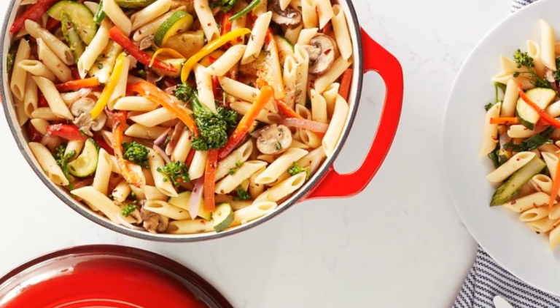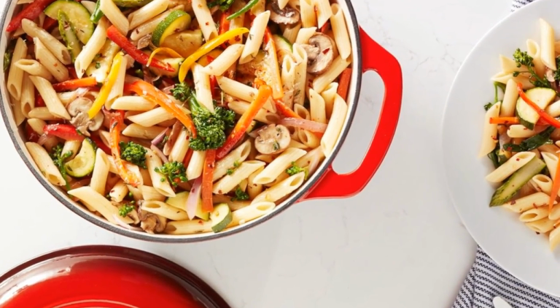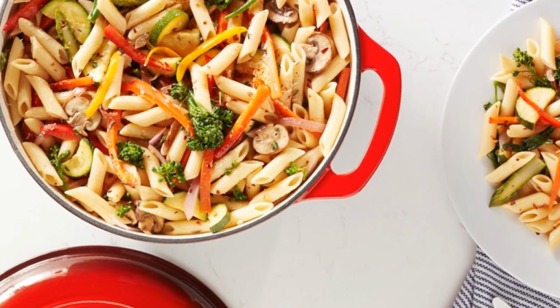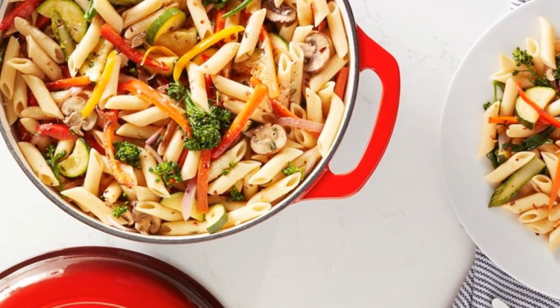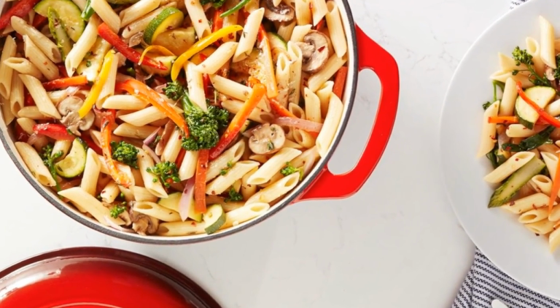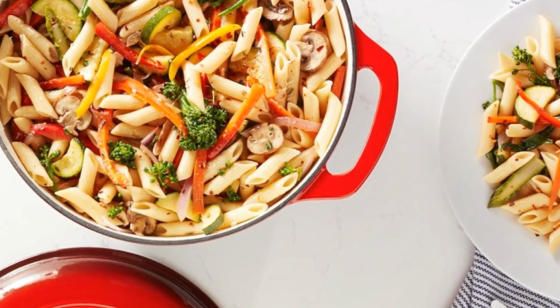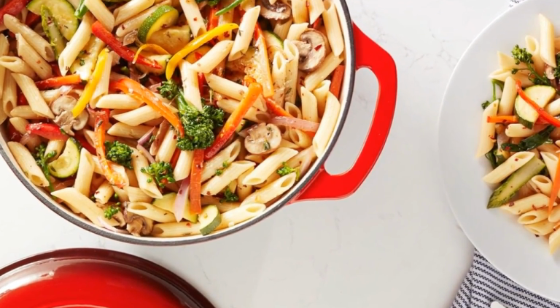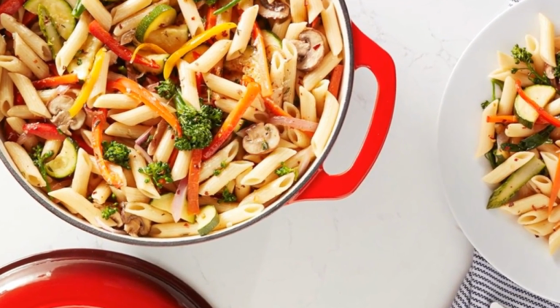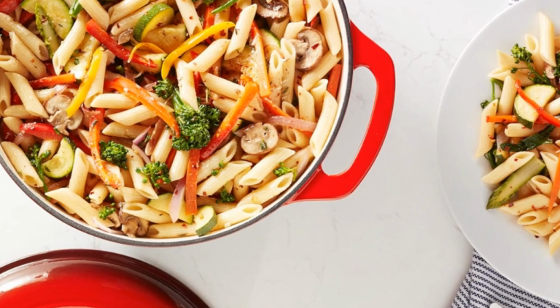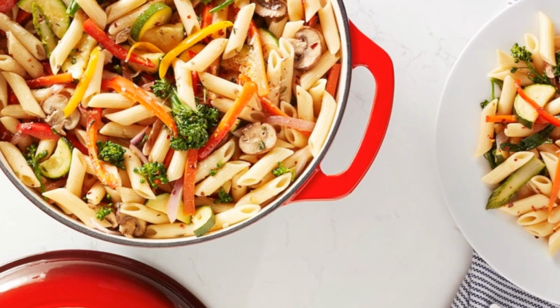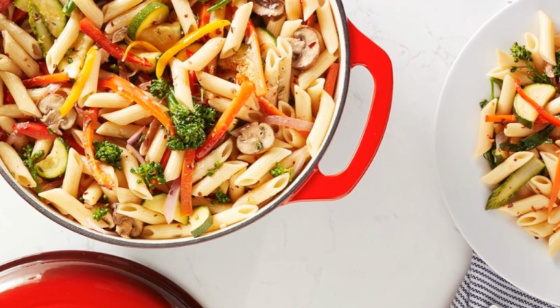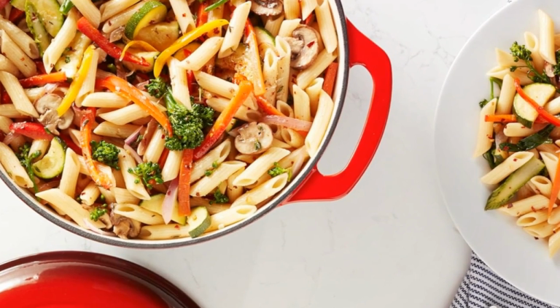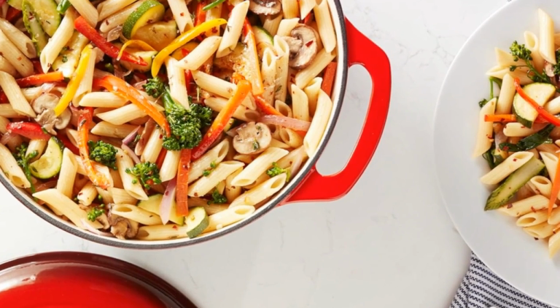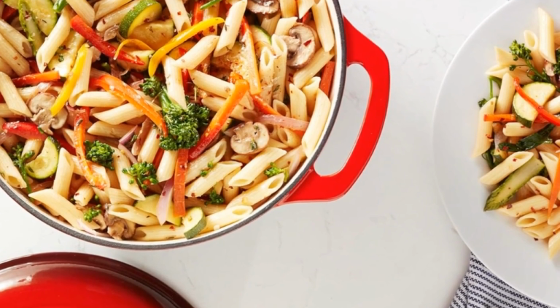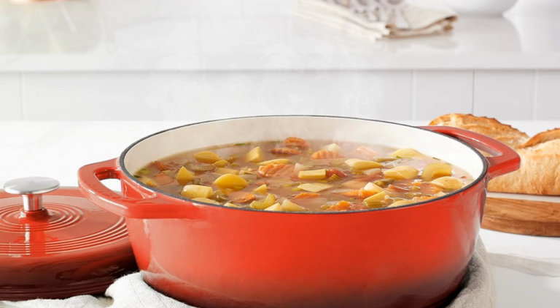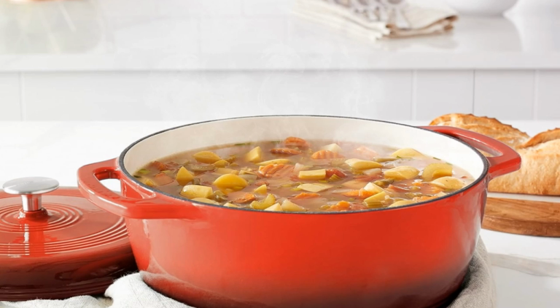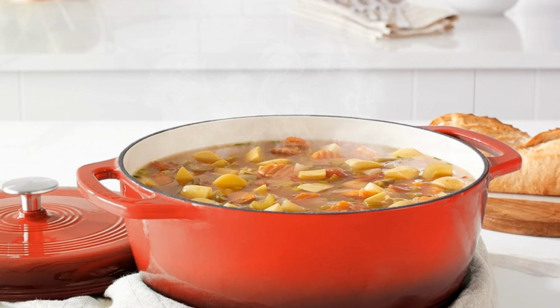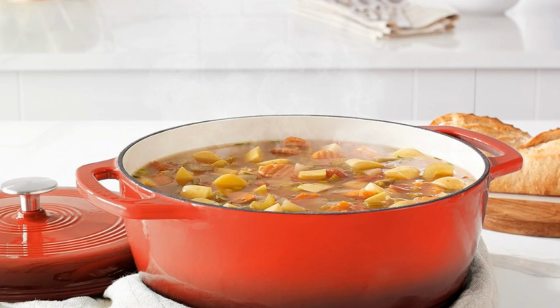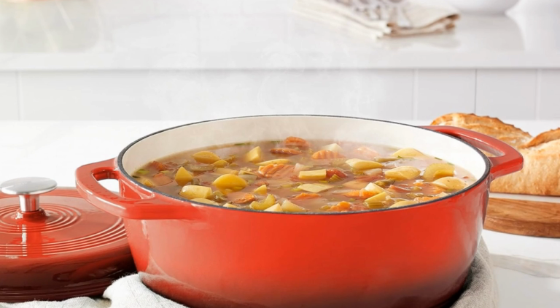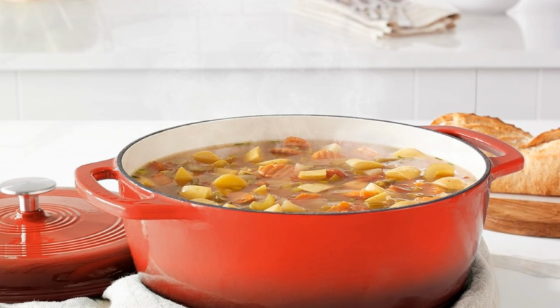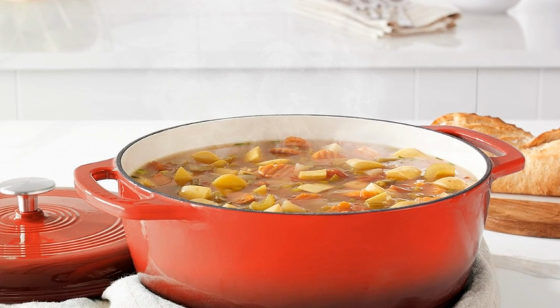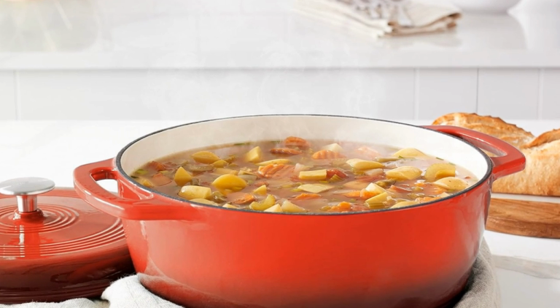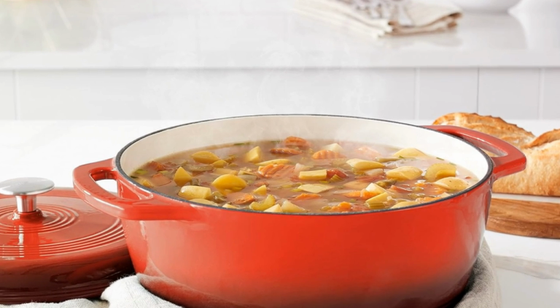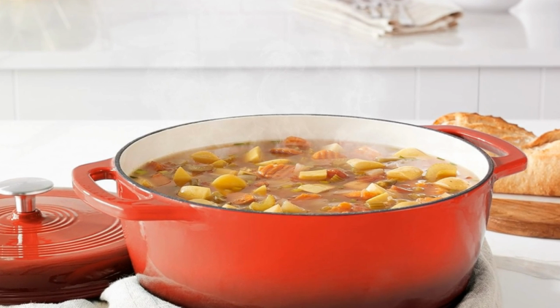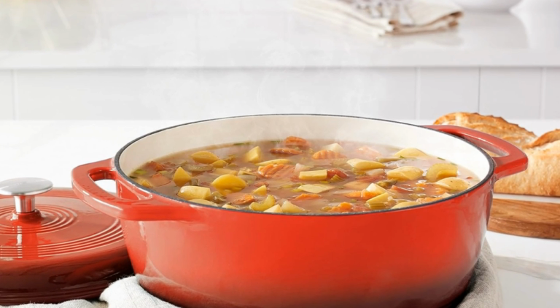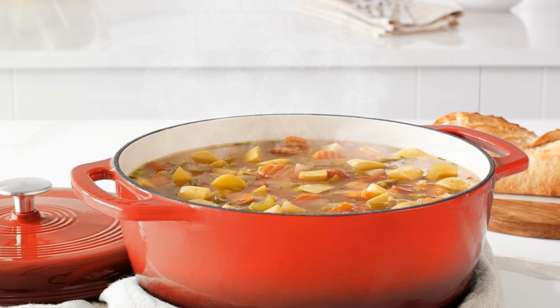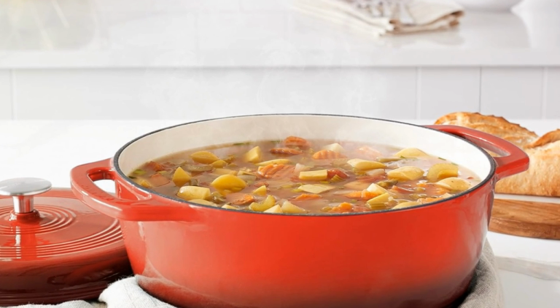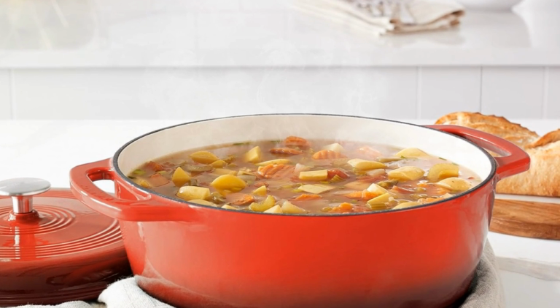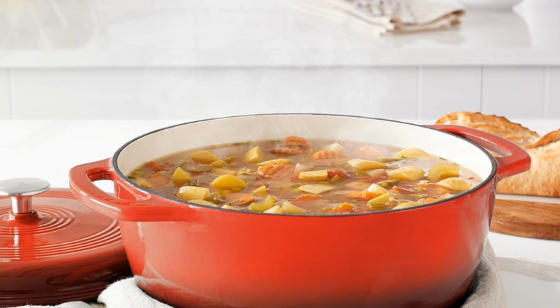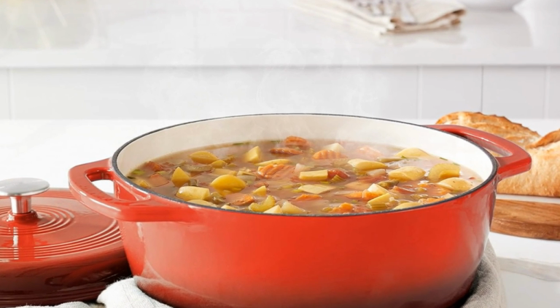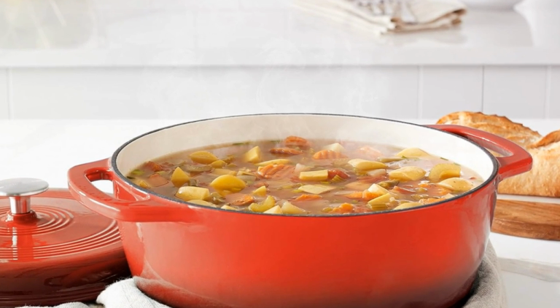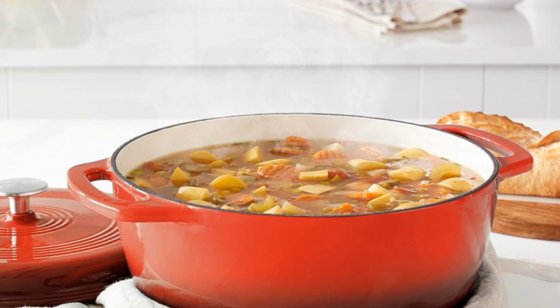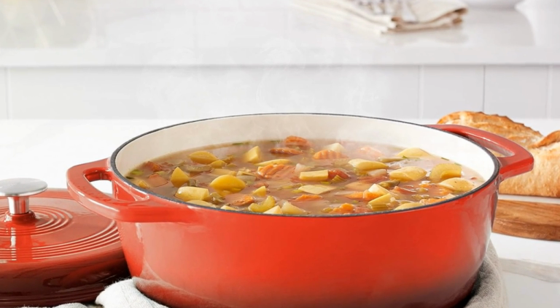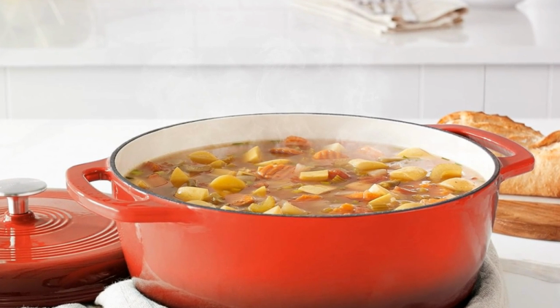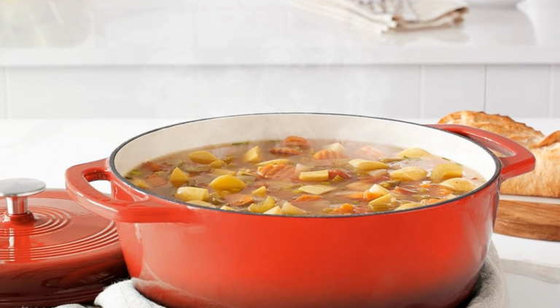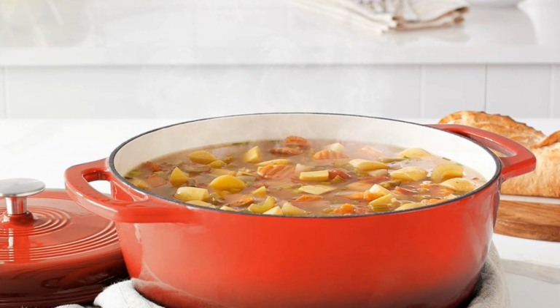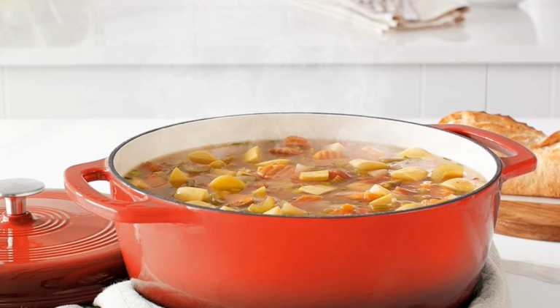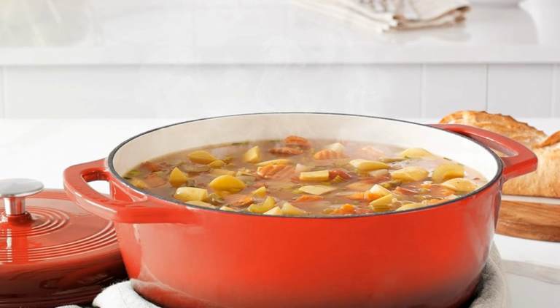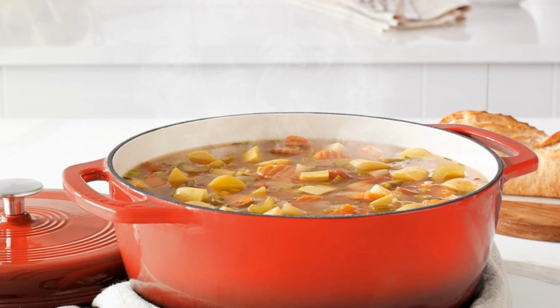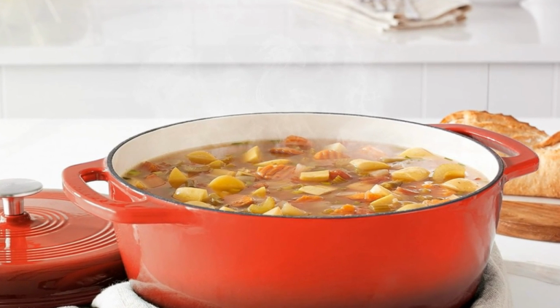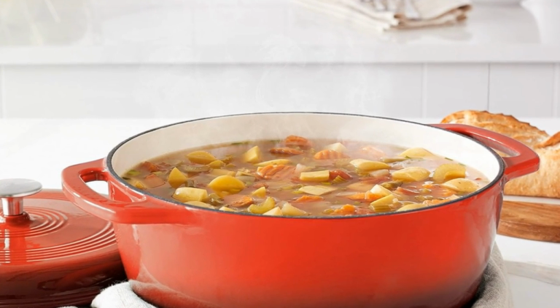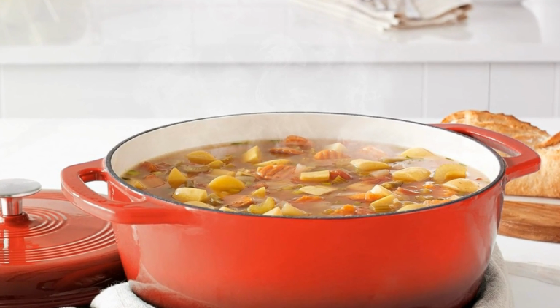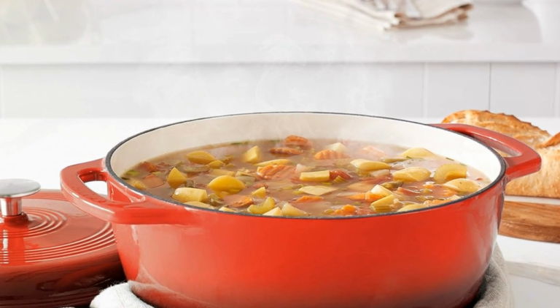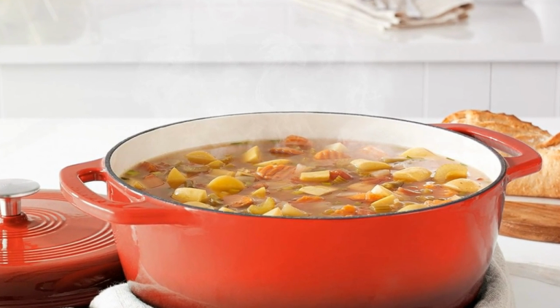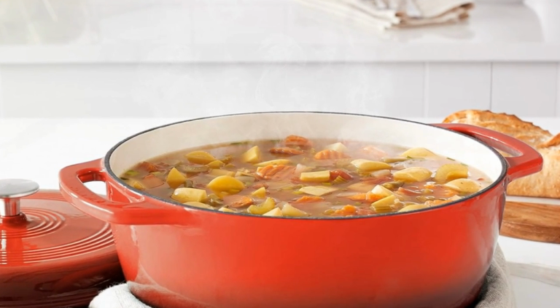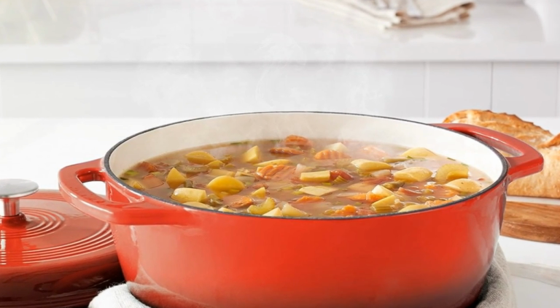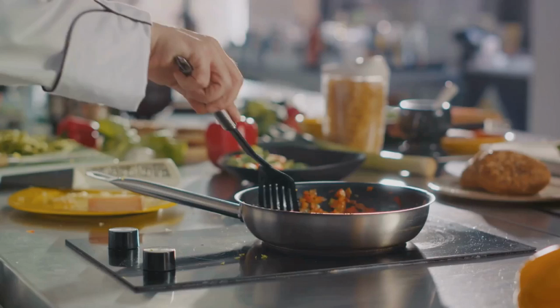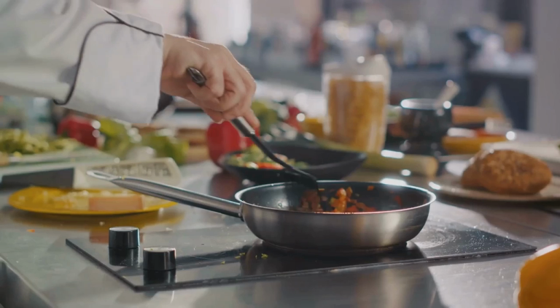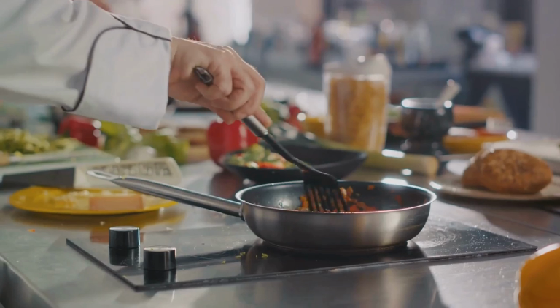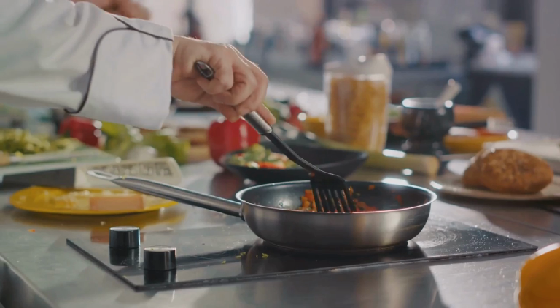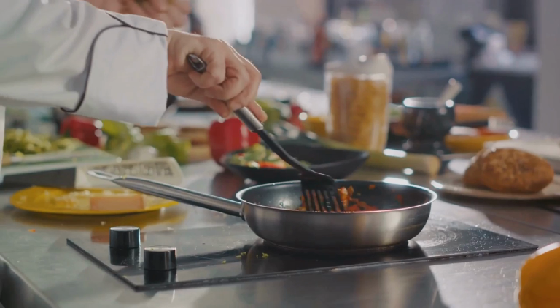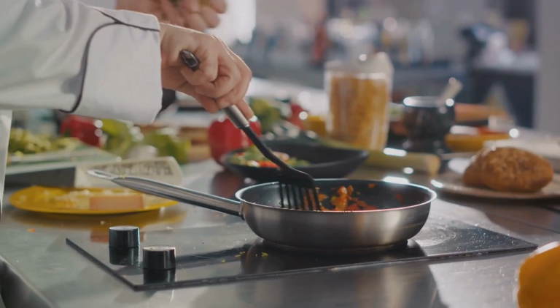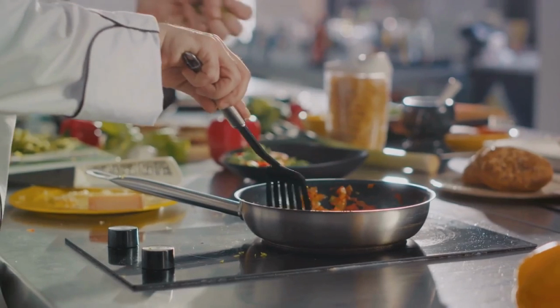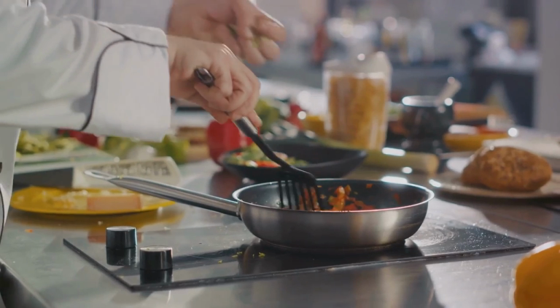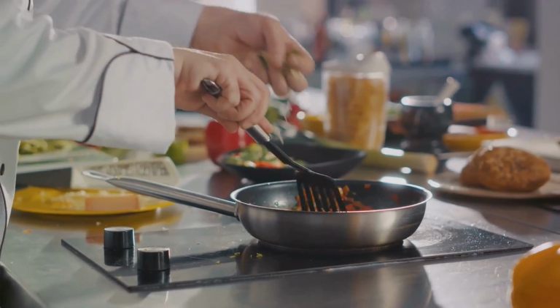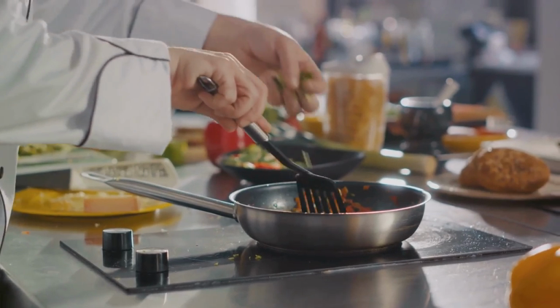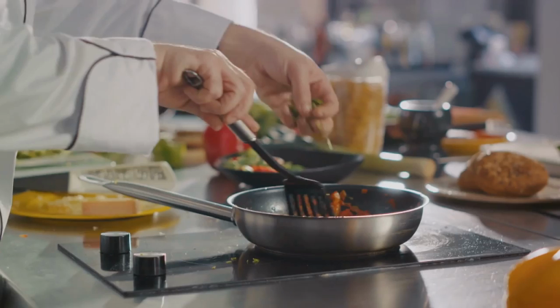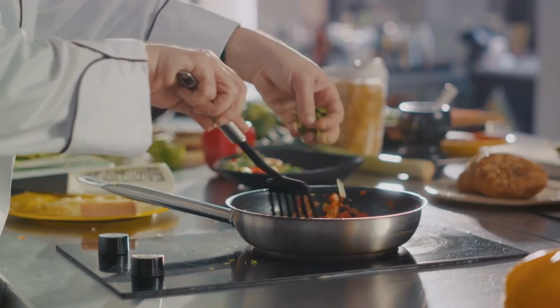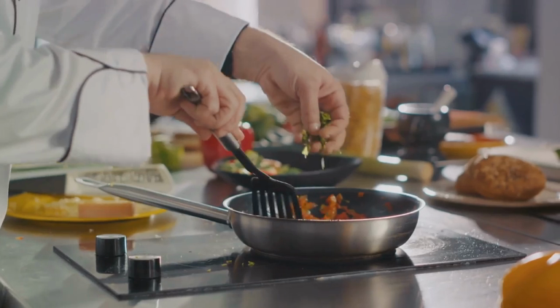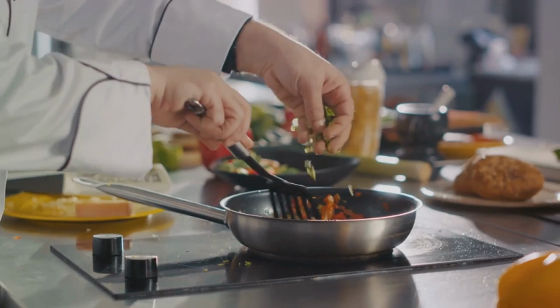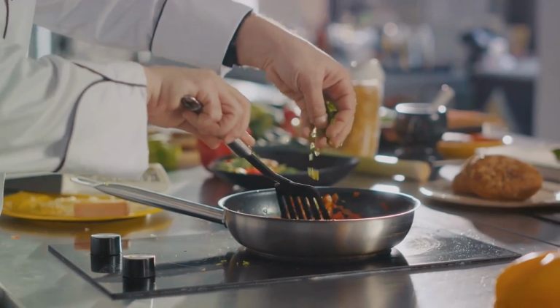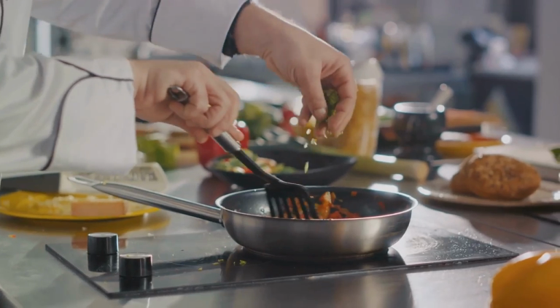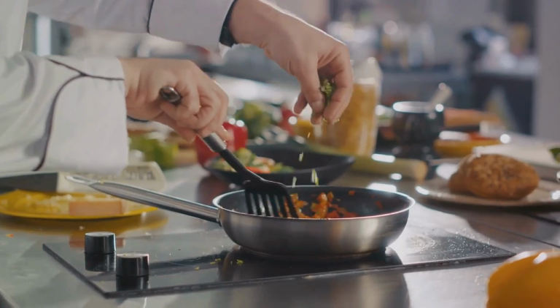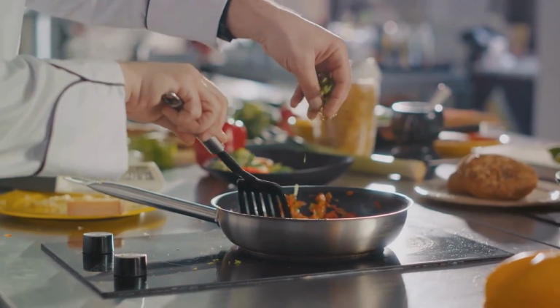Elevate your cooking with the Amazon Basics enameled cast iron Dutch oven — where performance meets style.